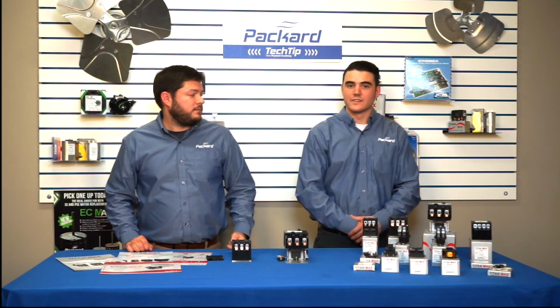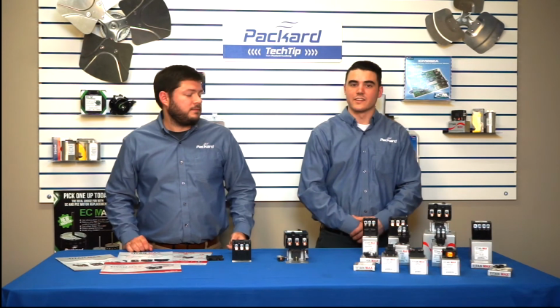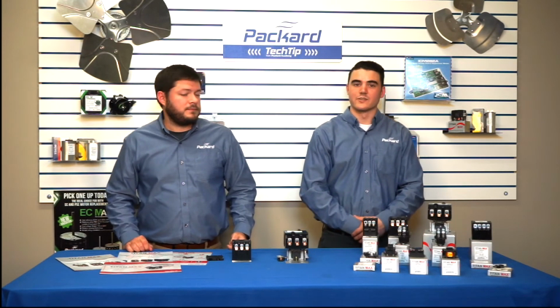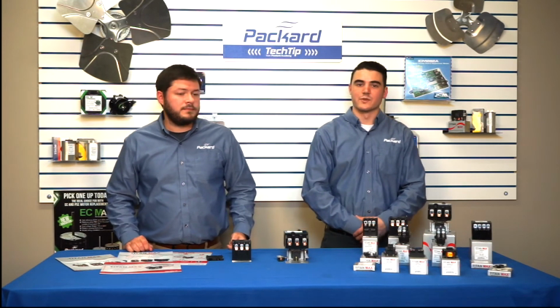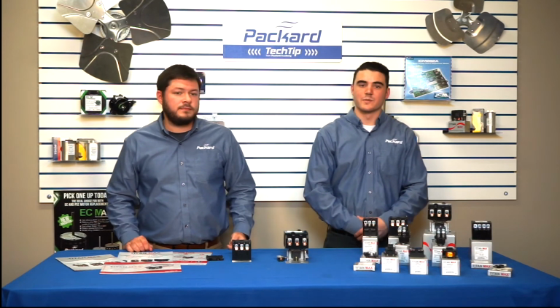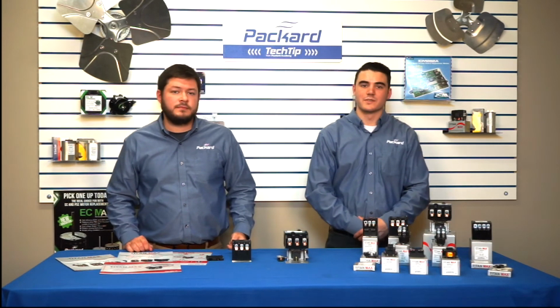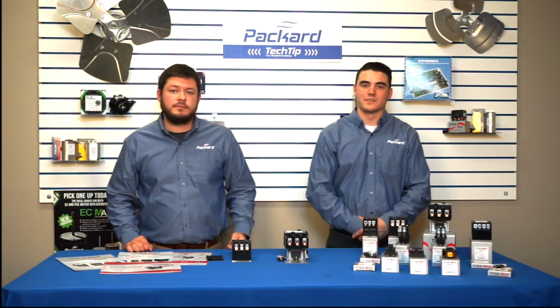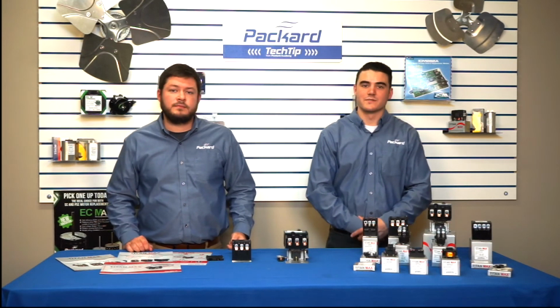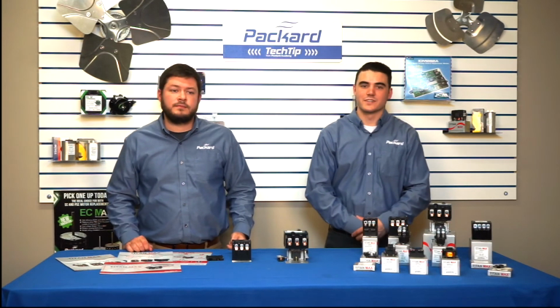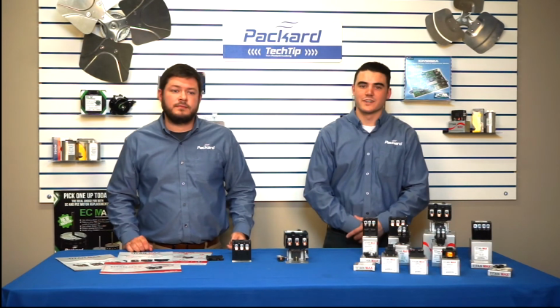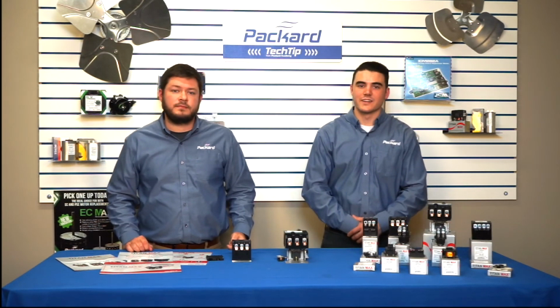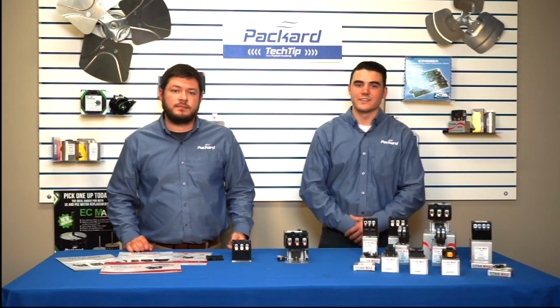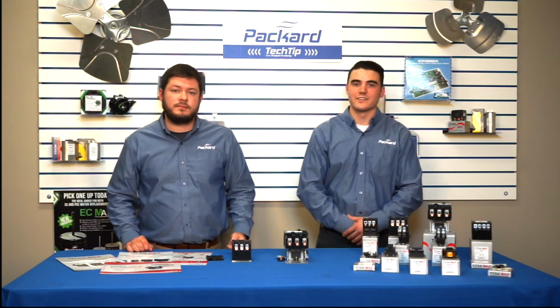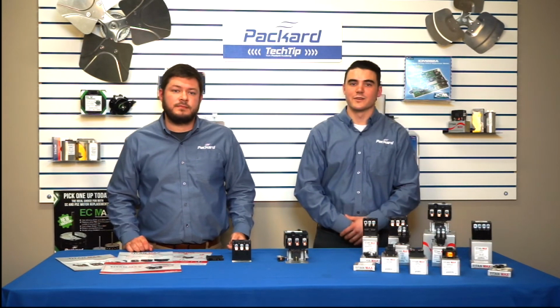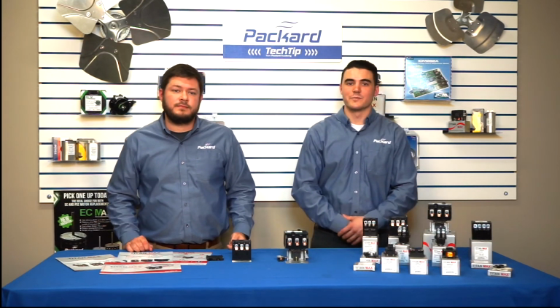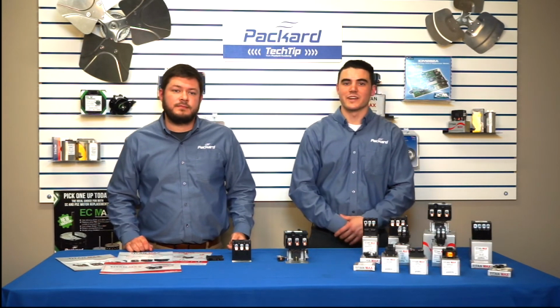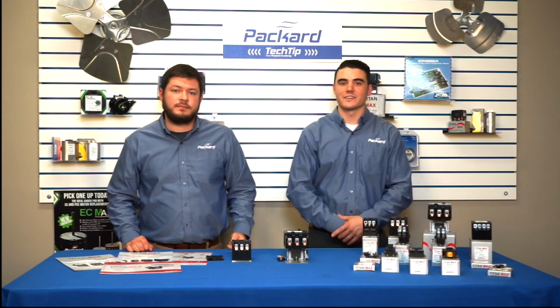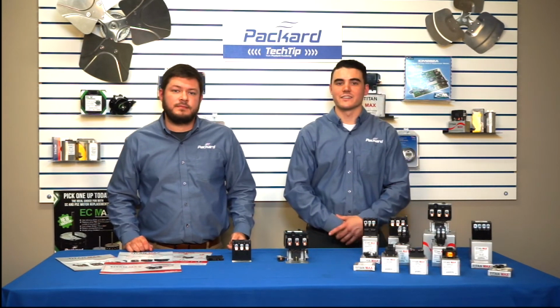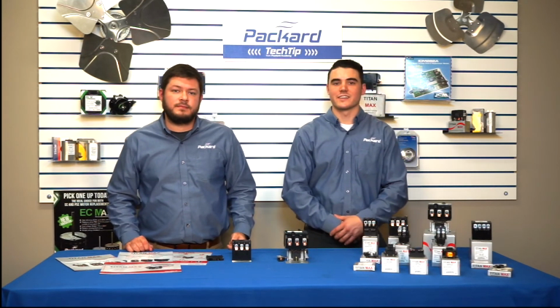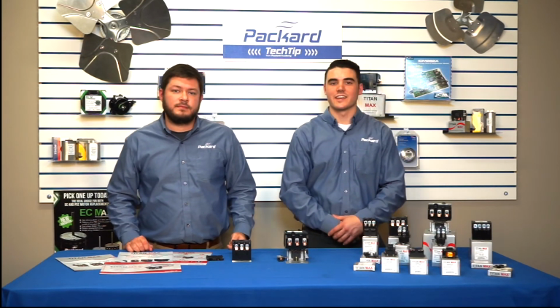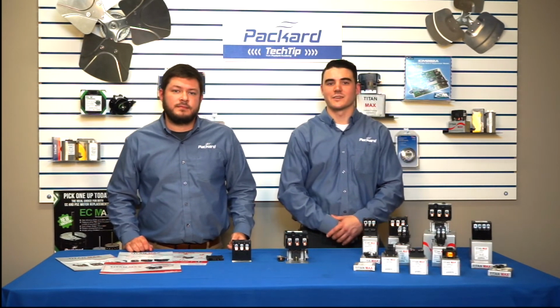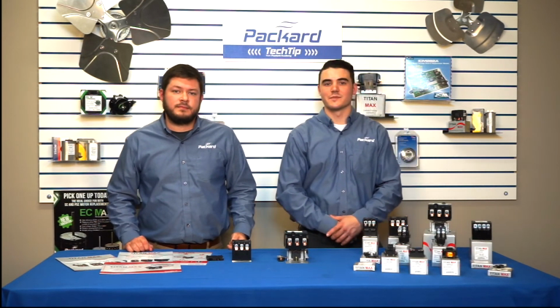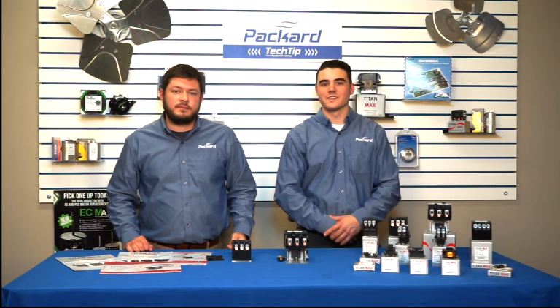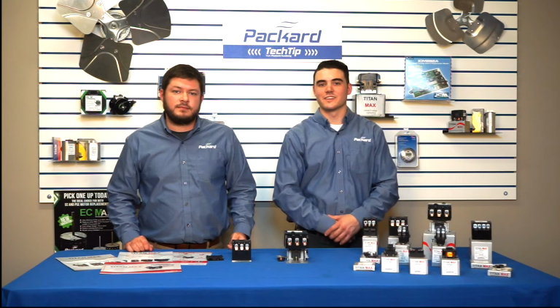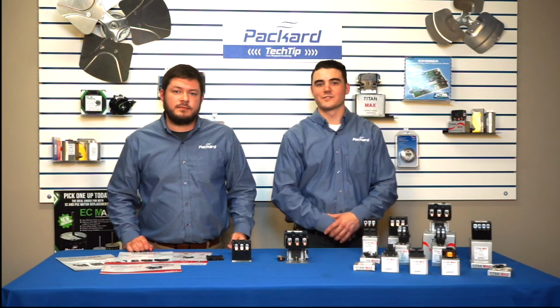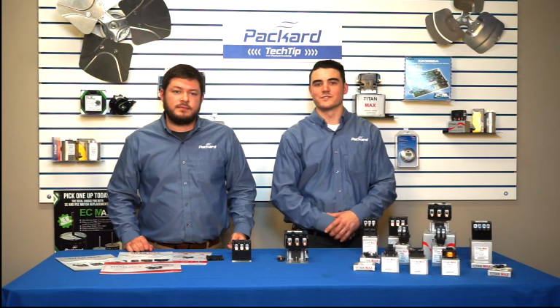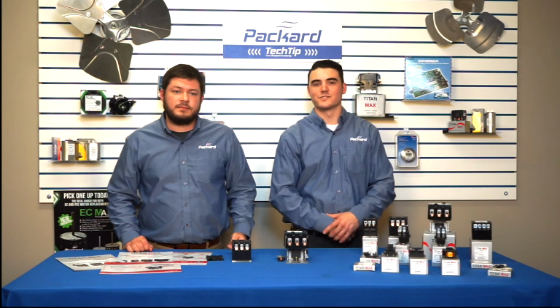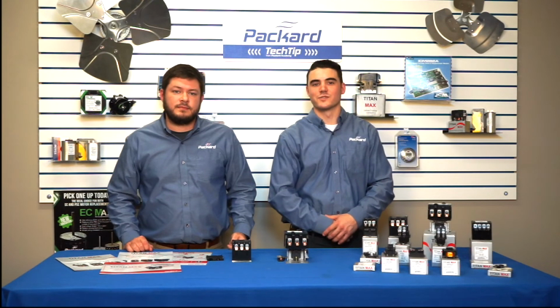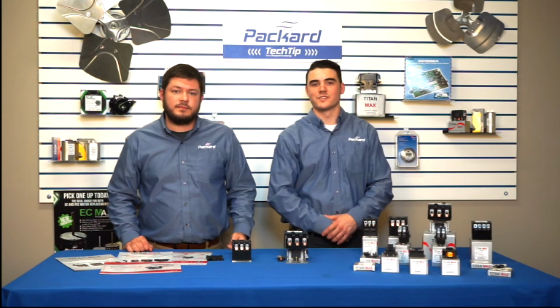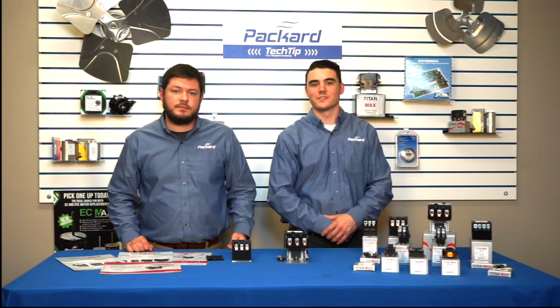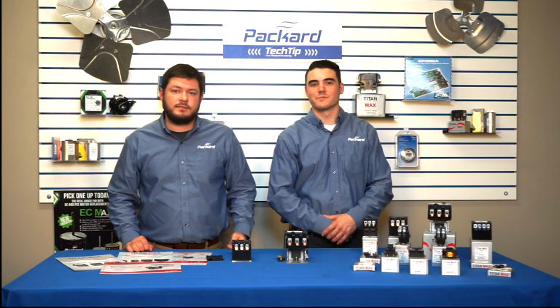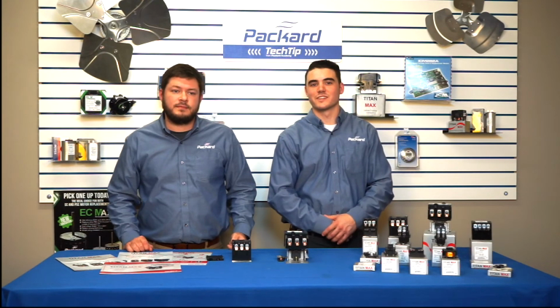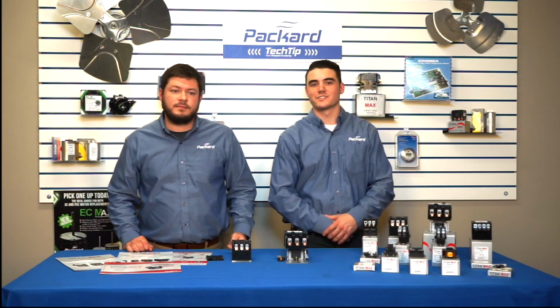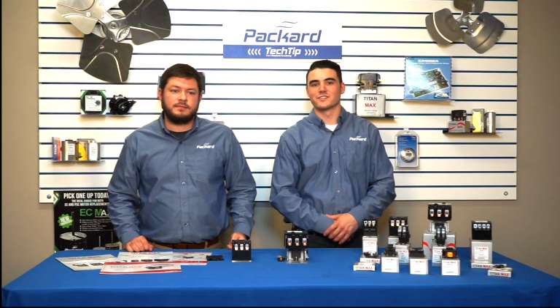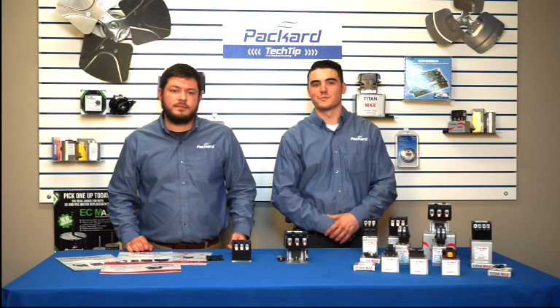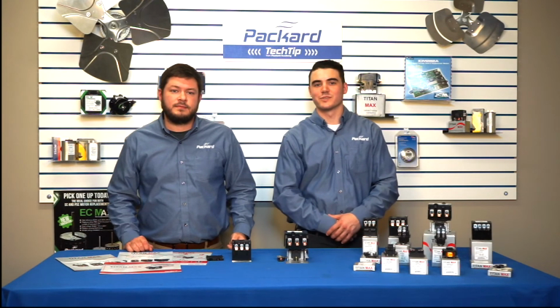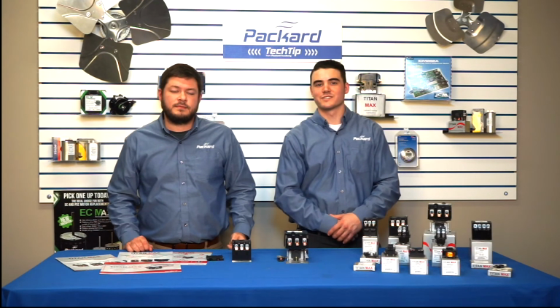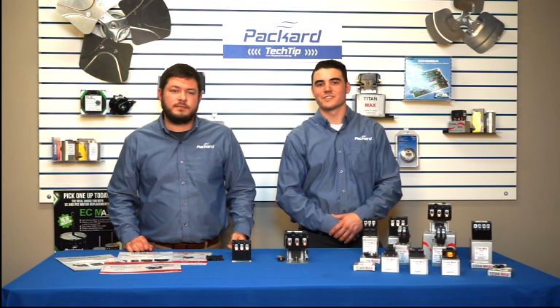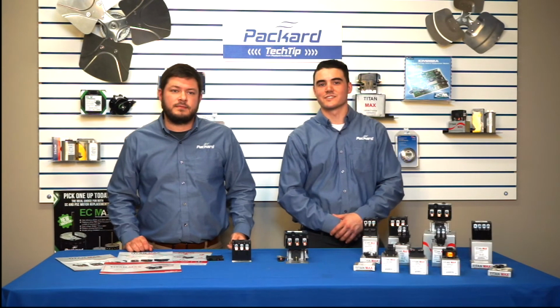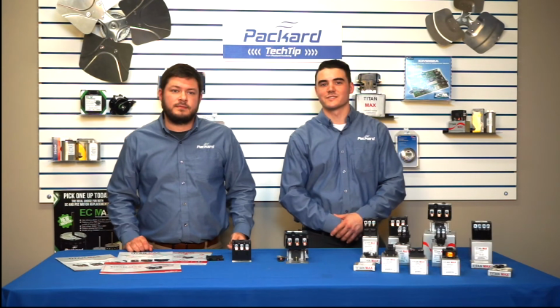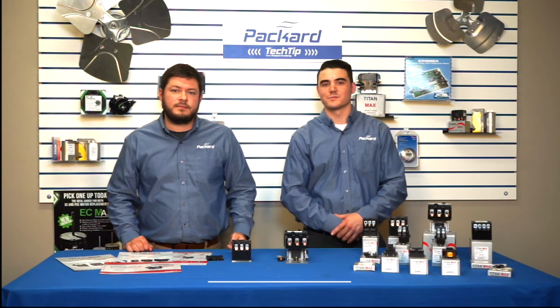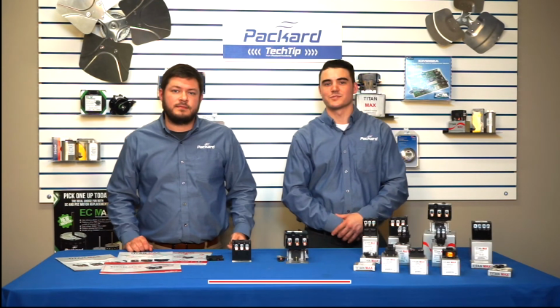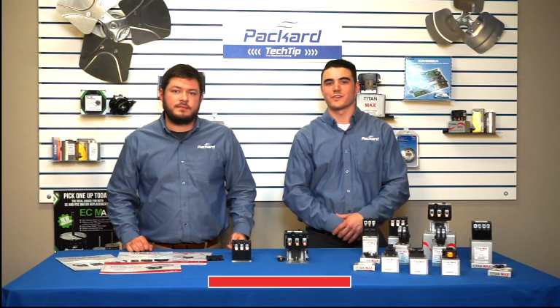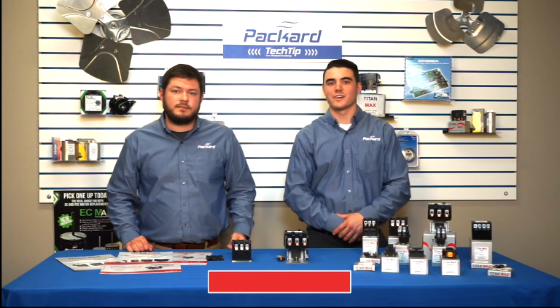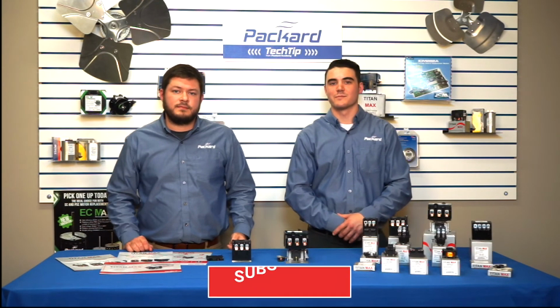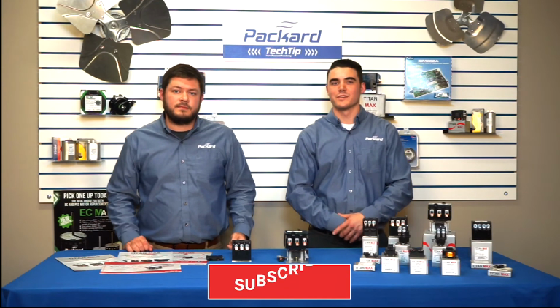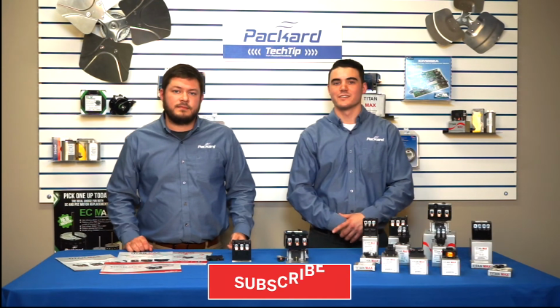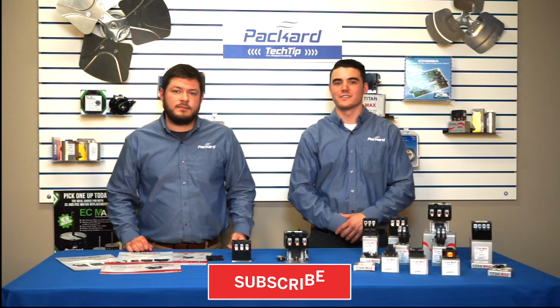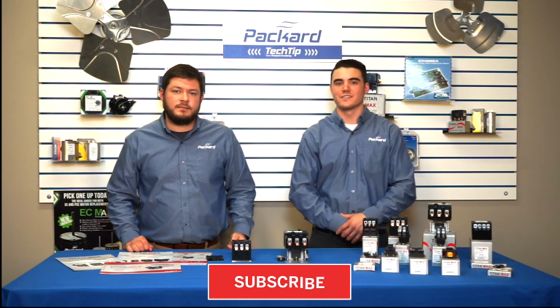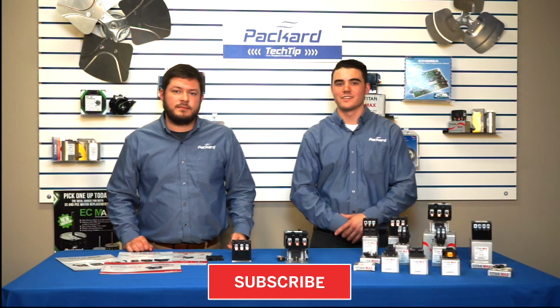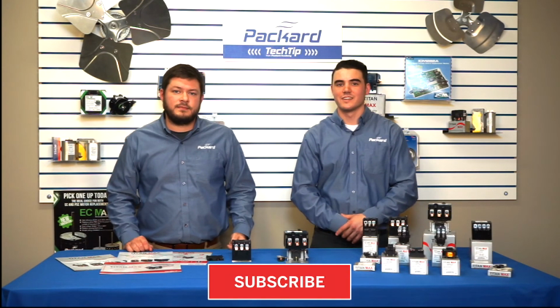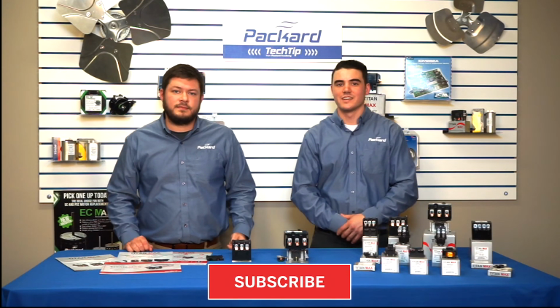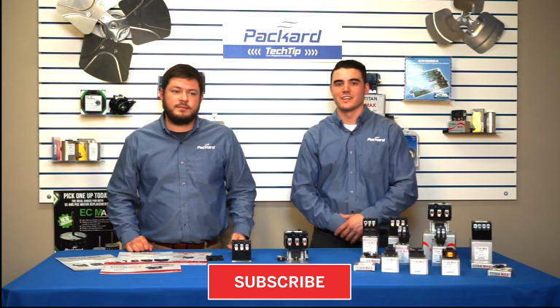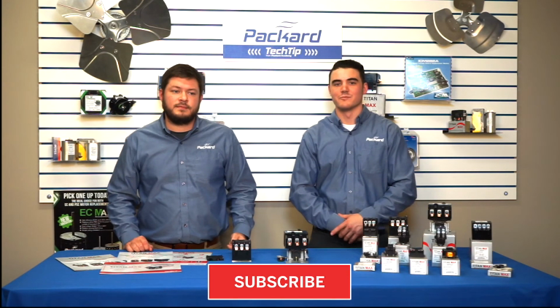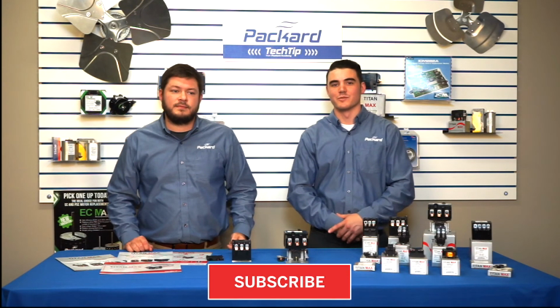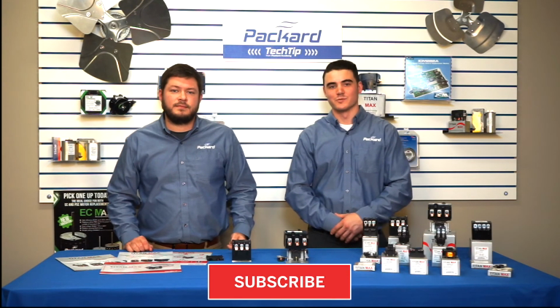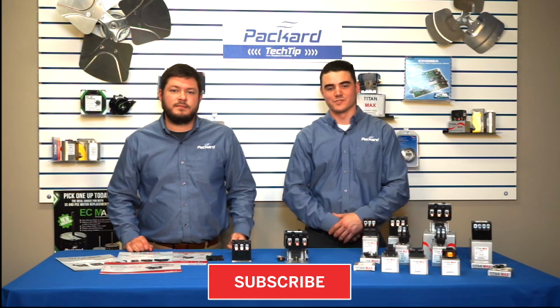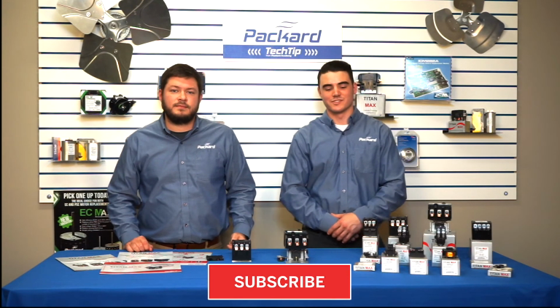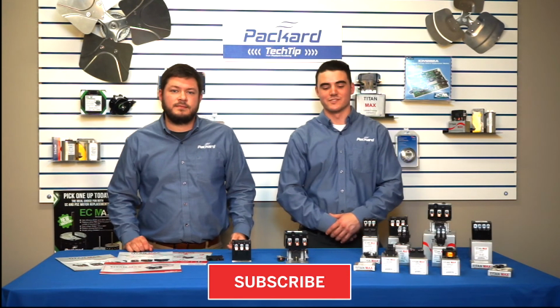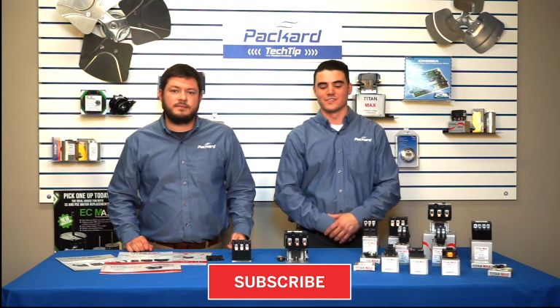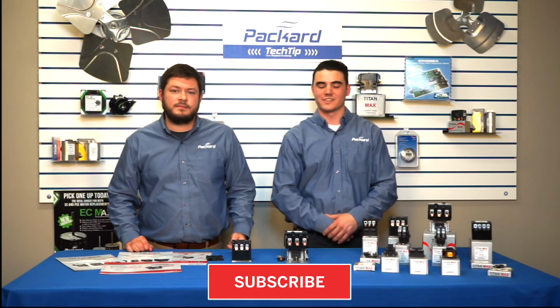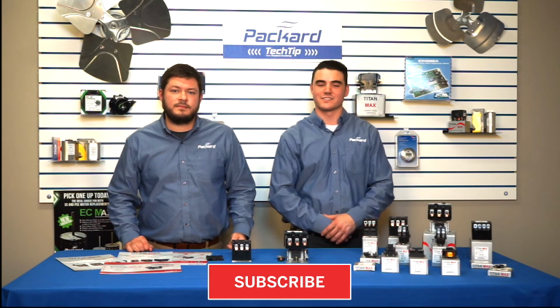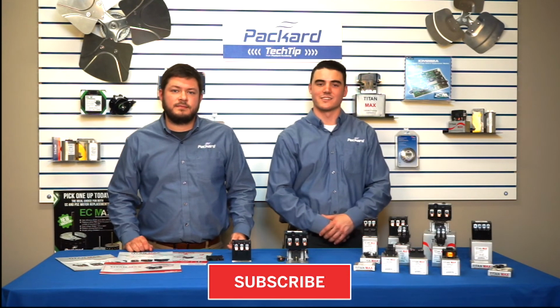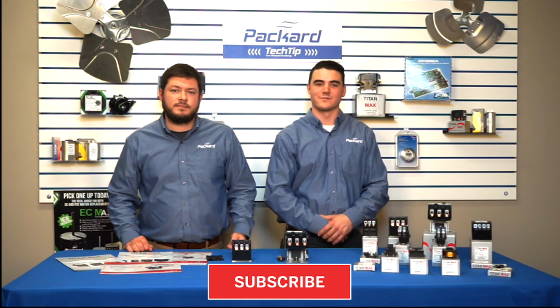That'll wrap it up for today here at Packard Academy. Thanks for joining. Make sure to press that subscribe button and we will see you next time.